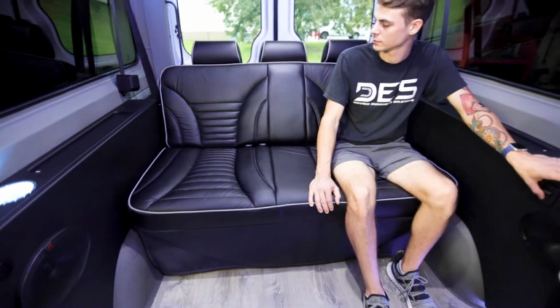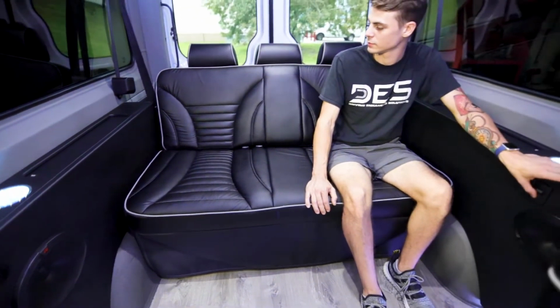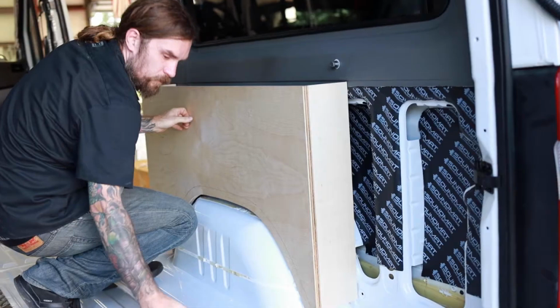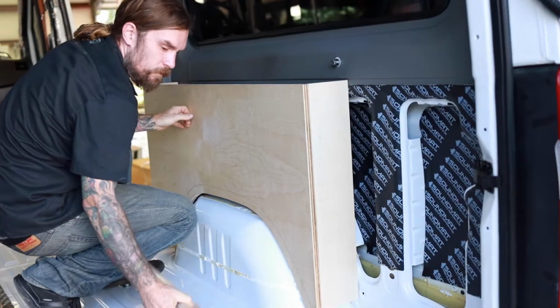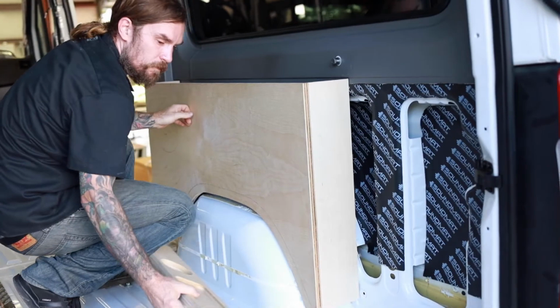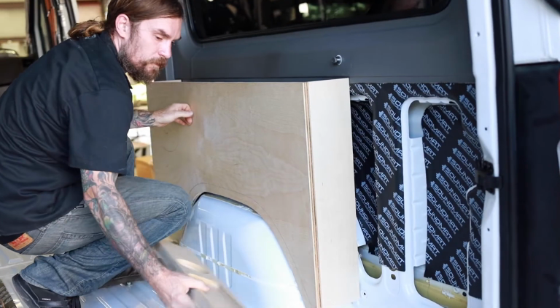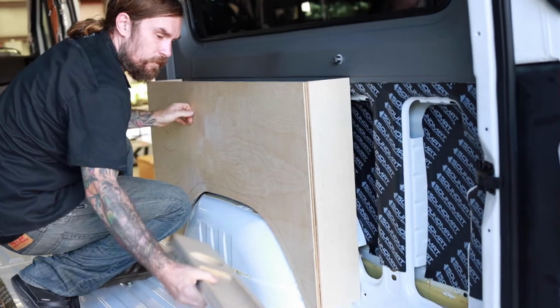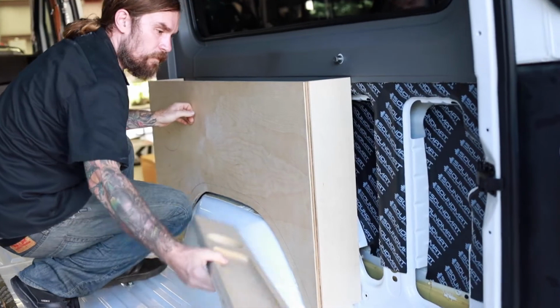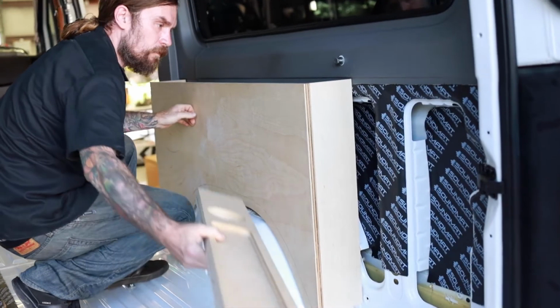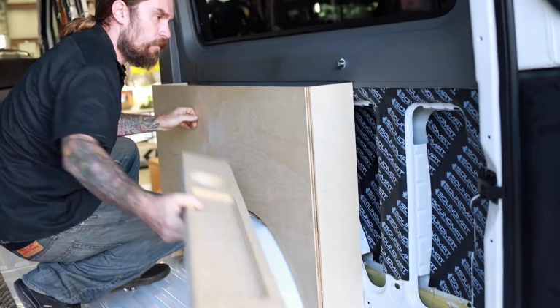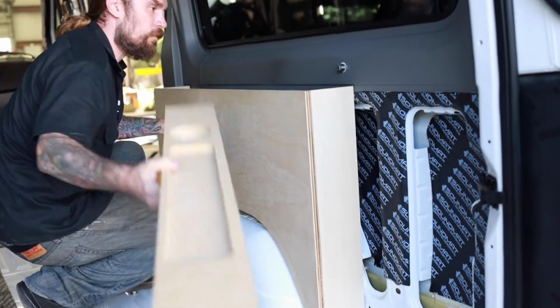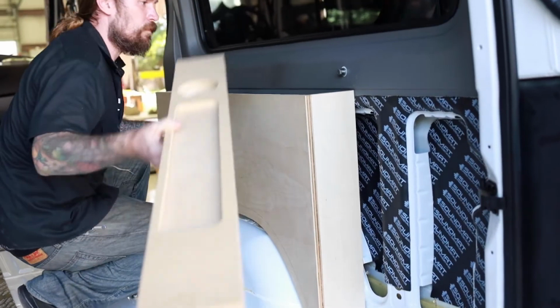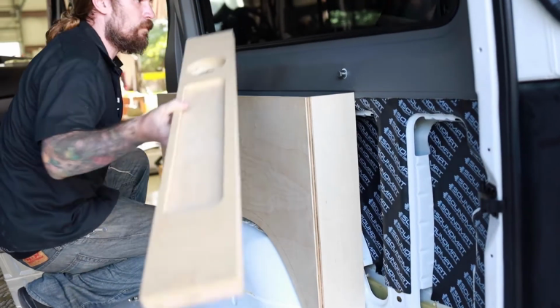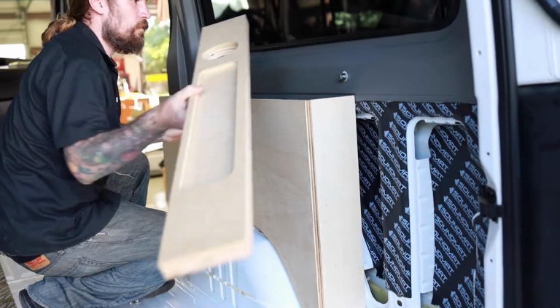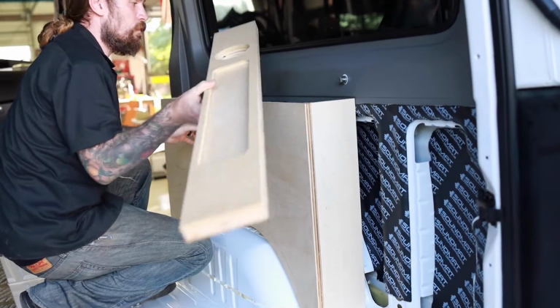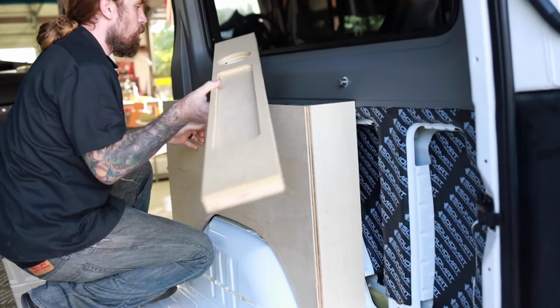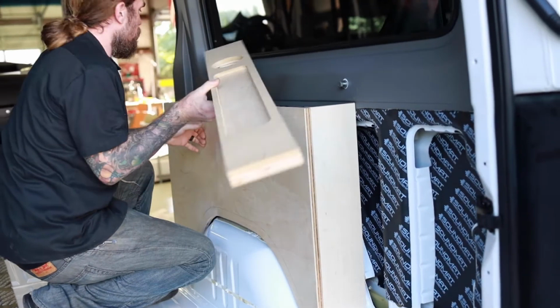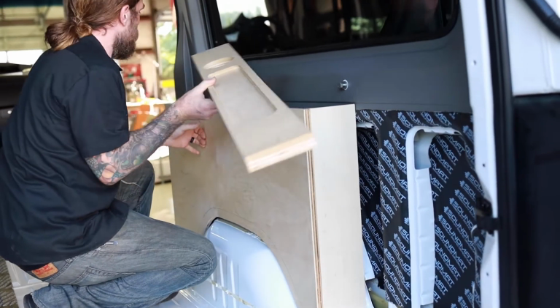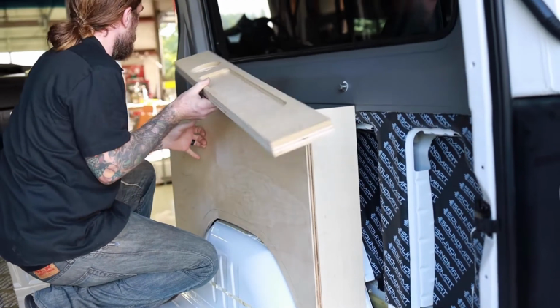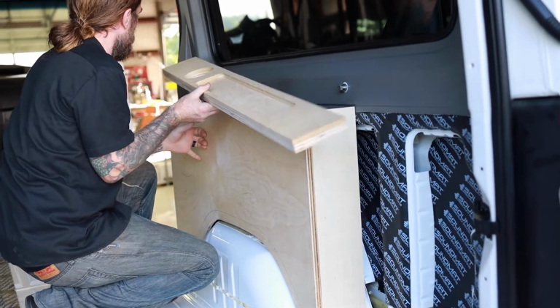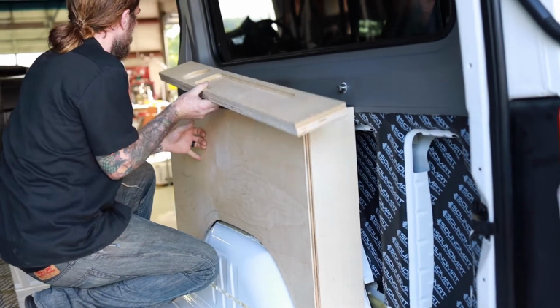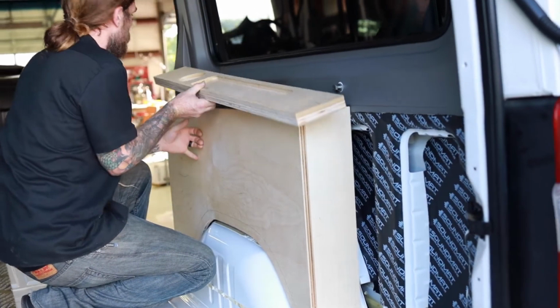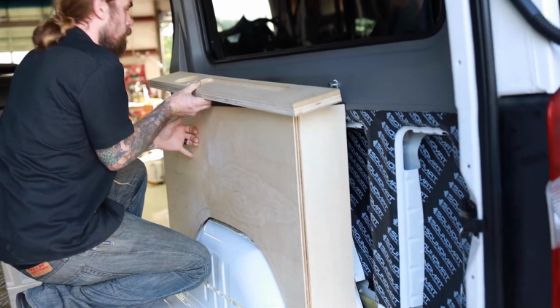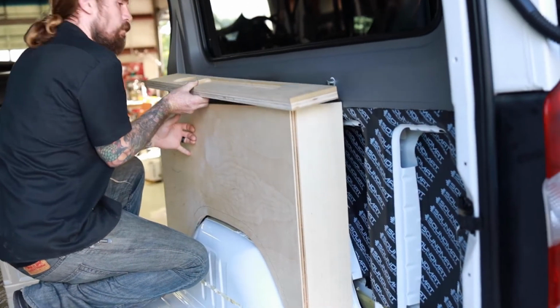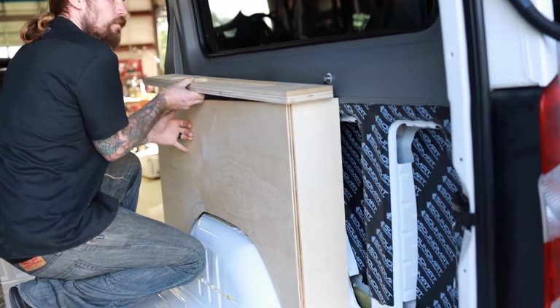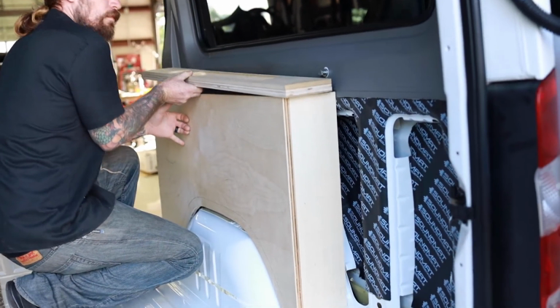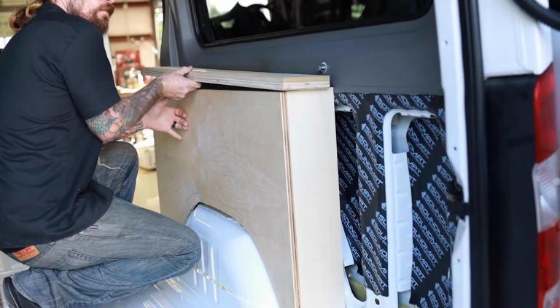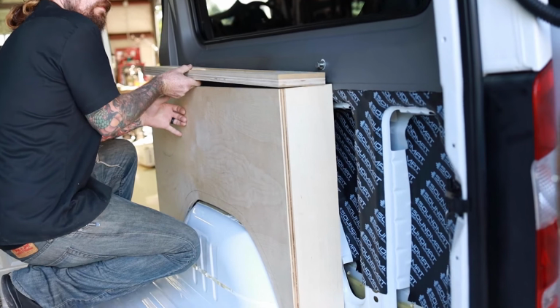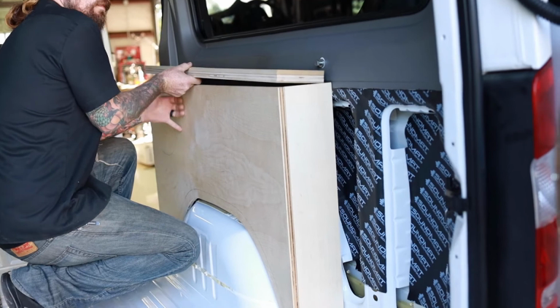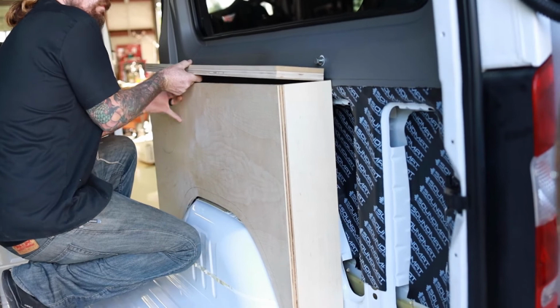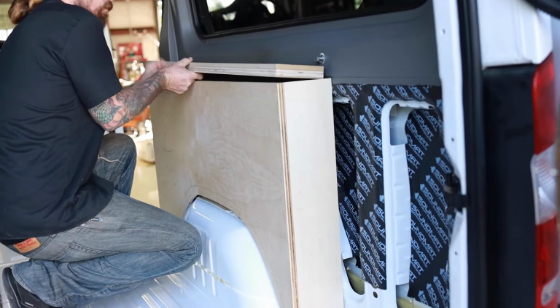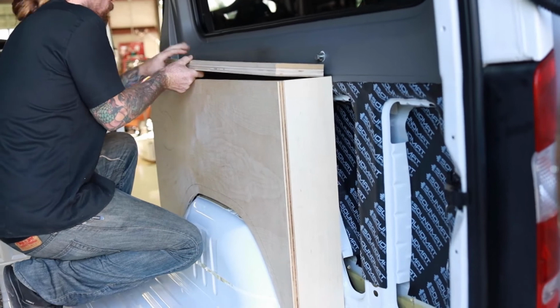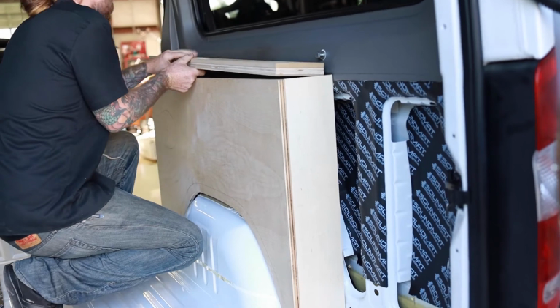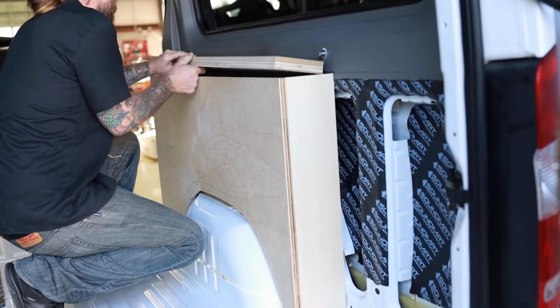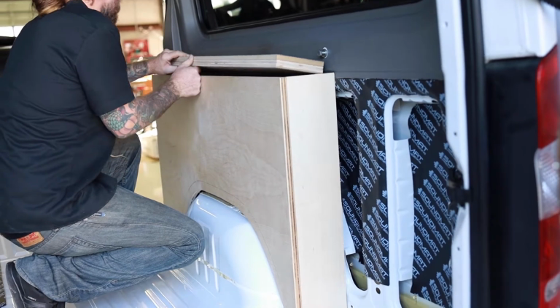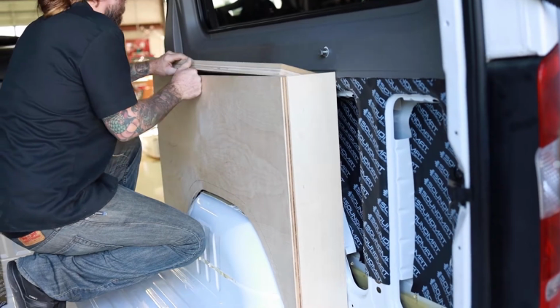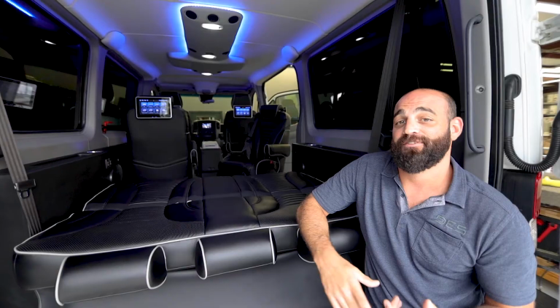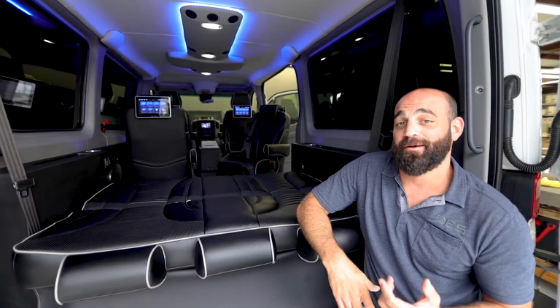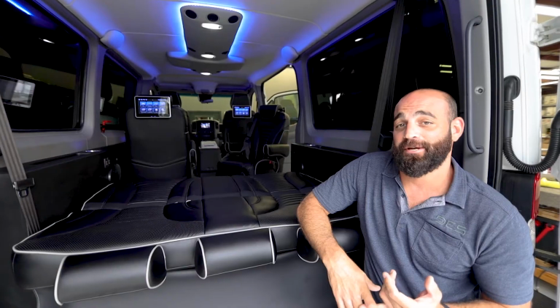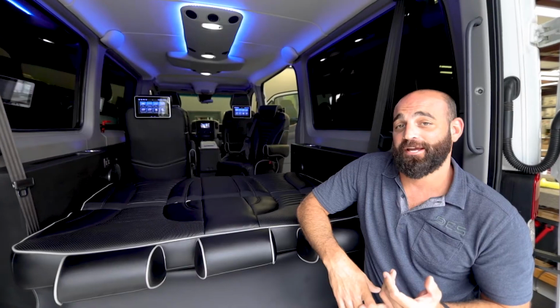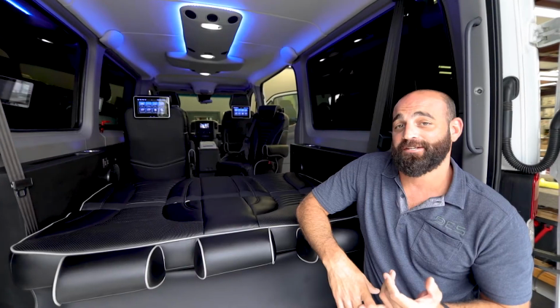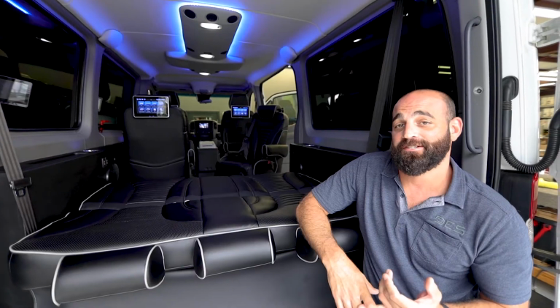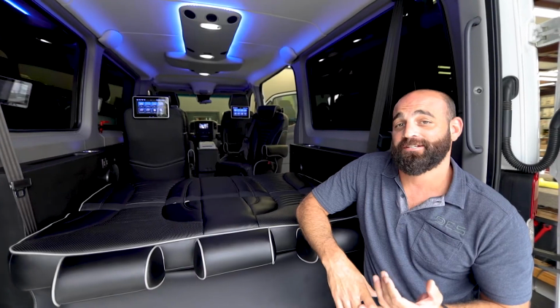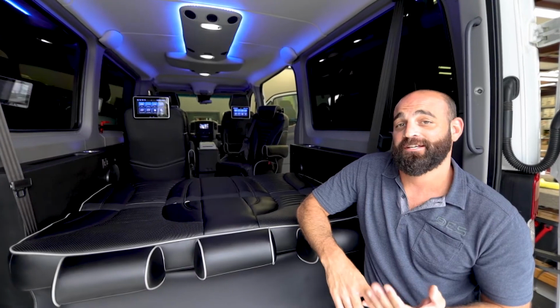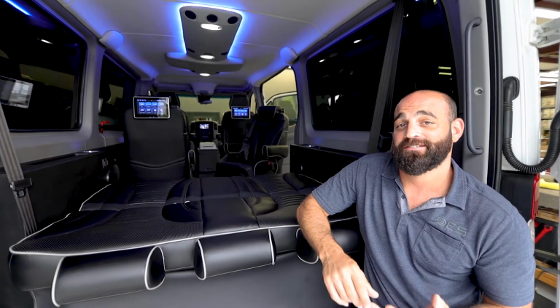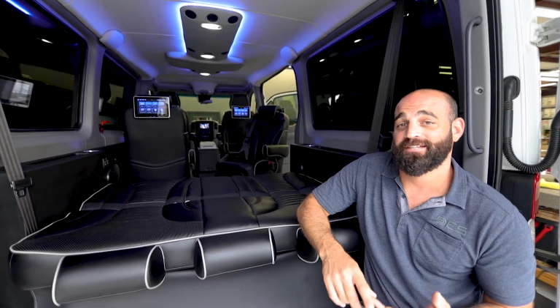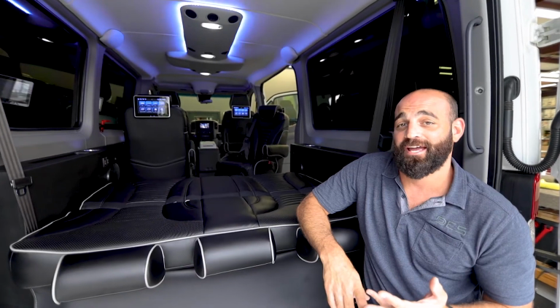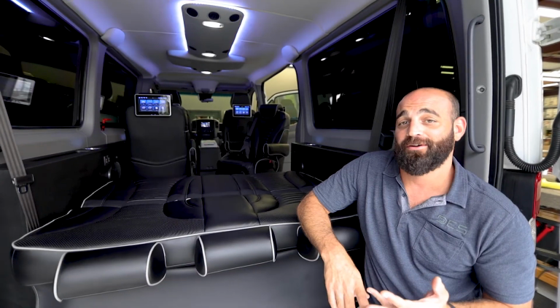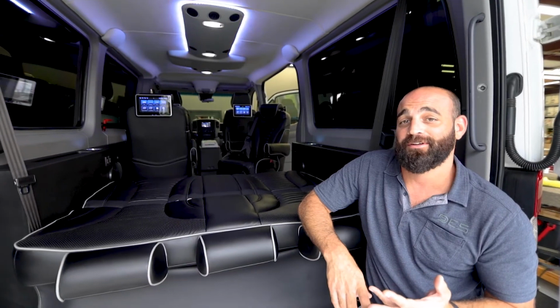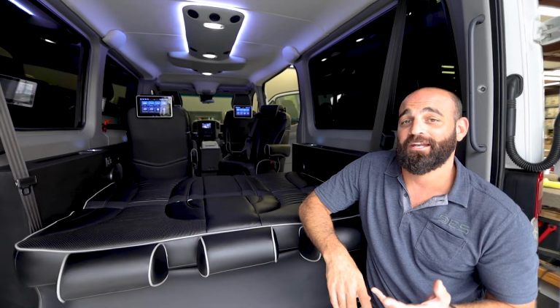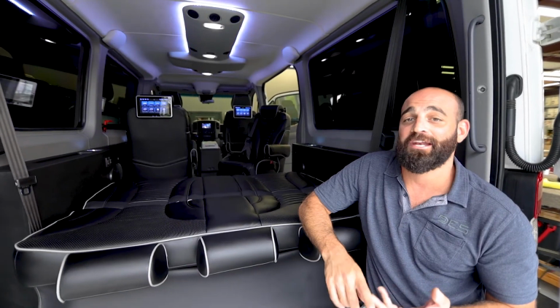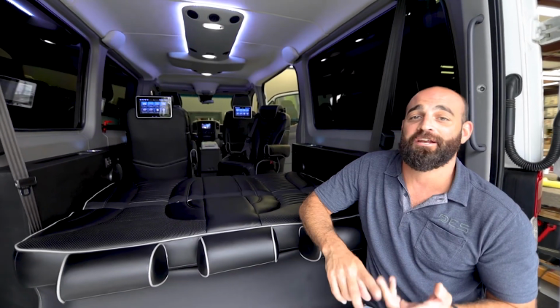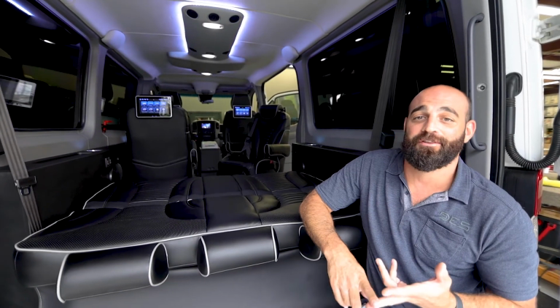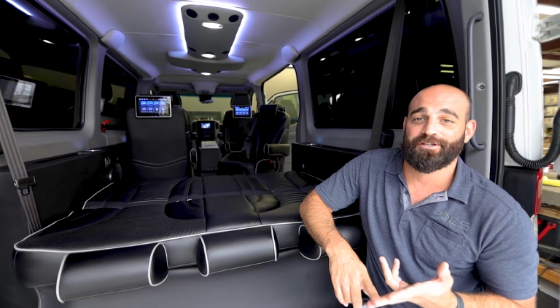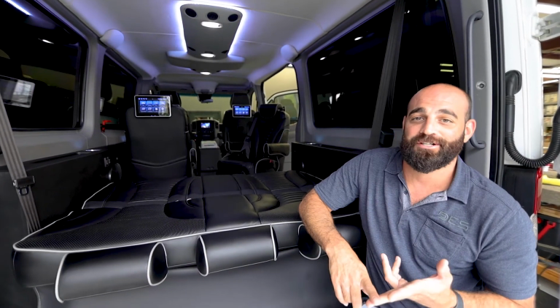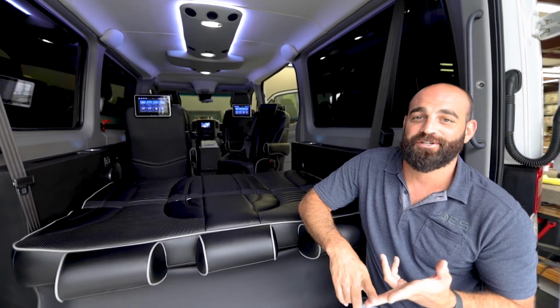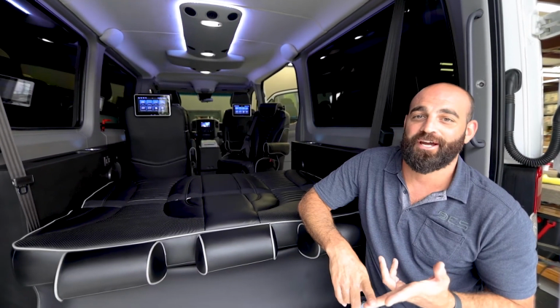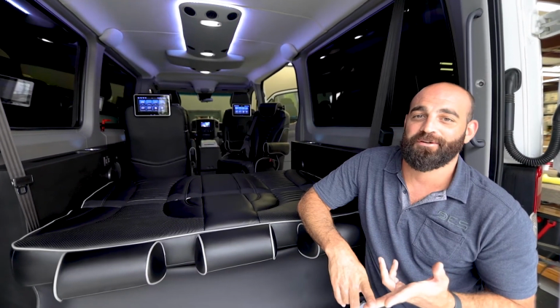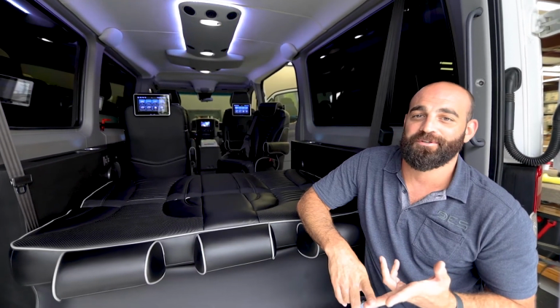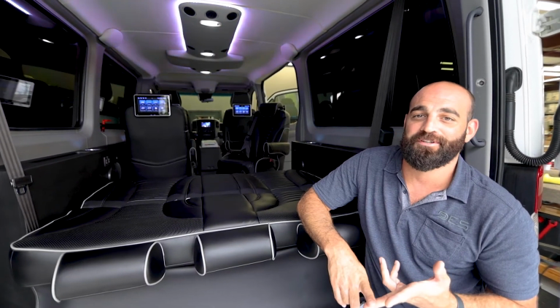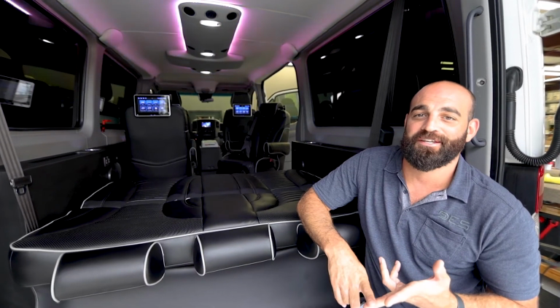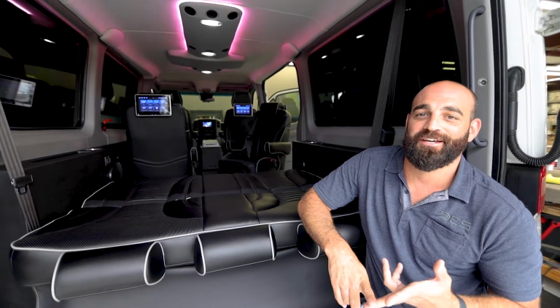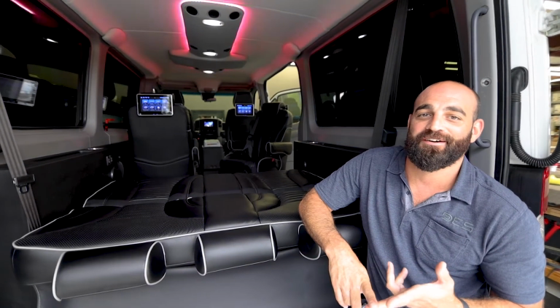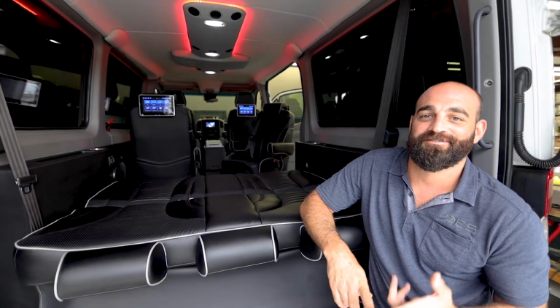This is a great example of what we do here at DES, from custom upholstery, fabrication, sound, and any other luxury item you can think of.